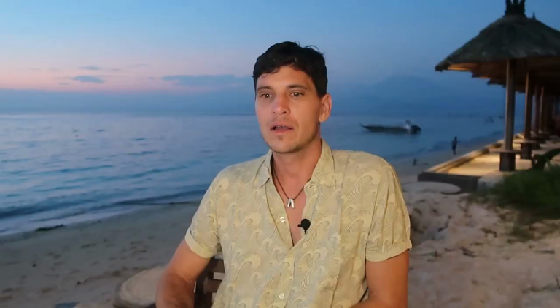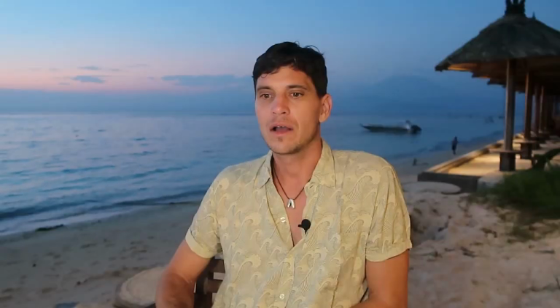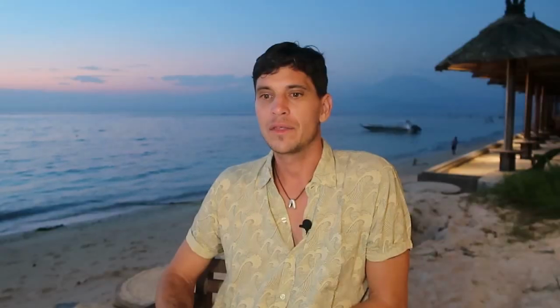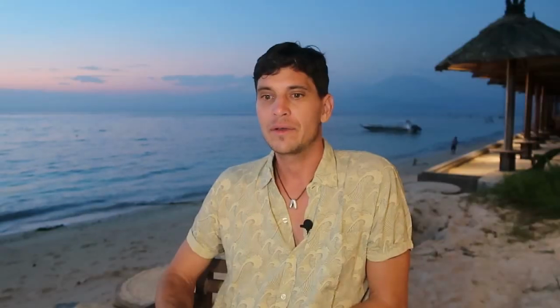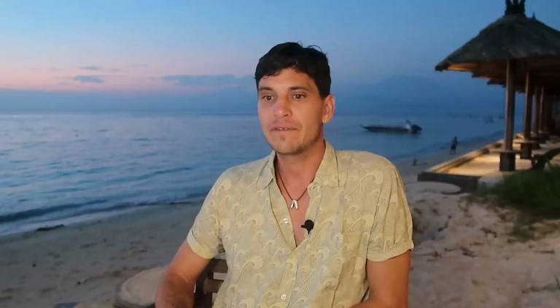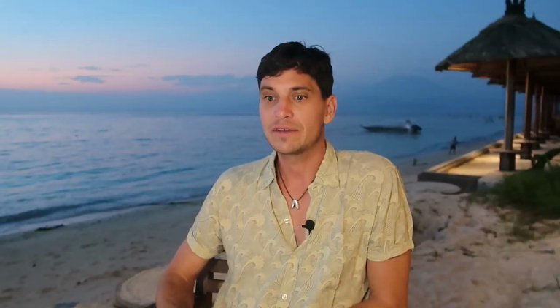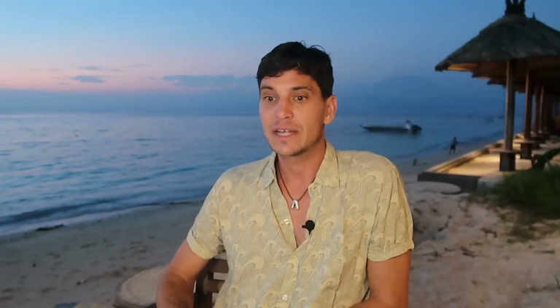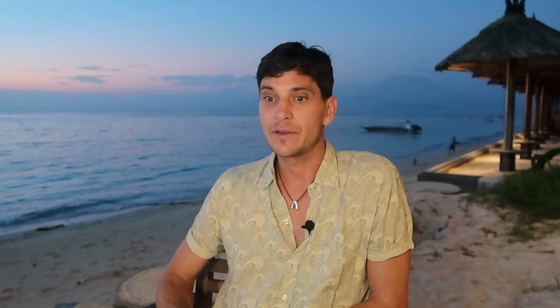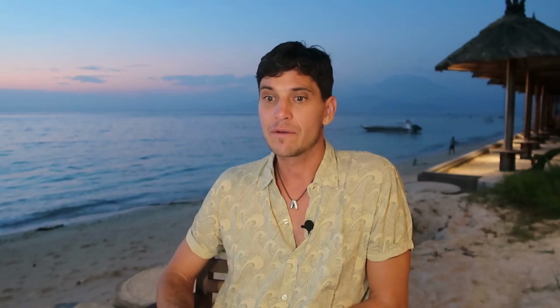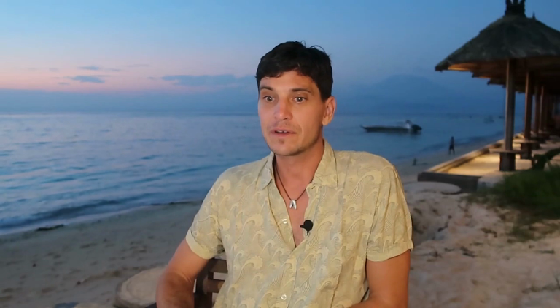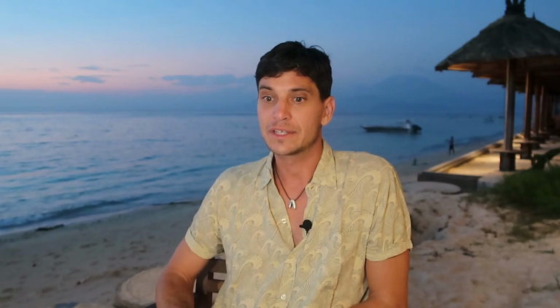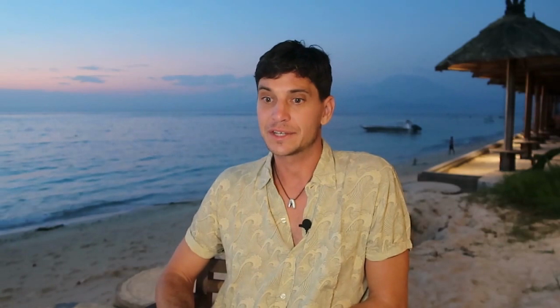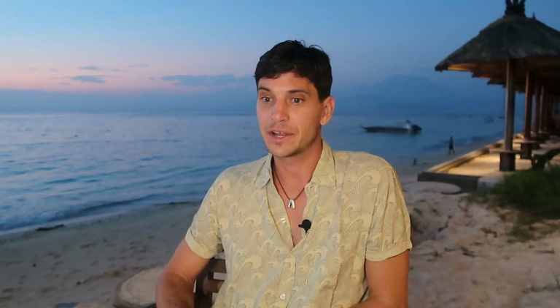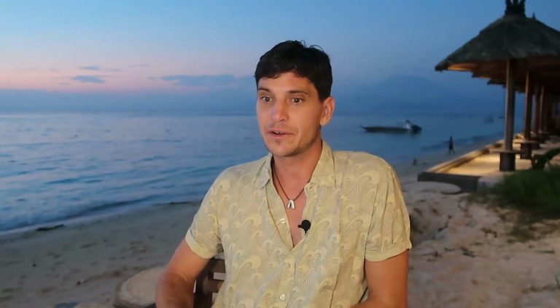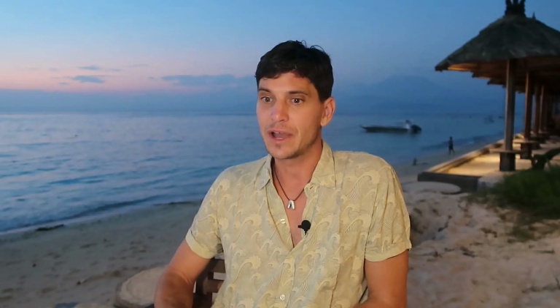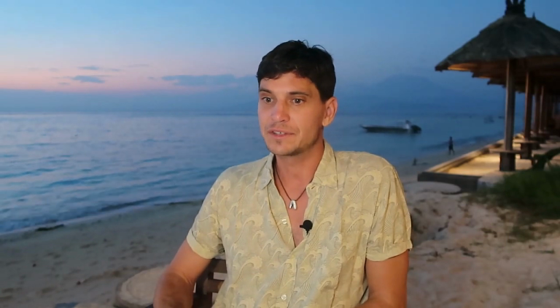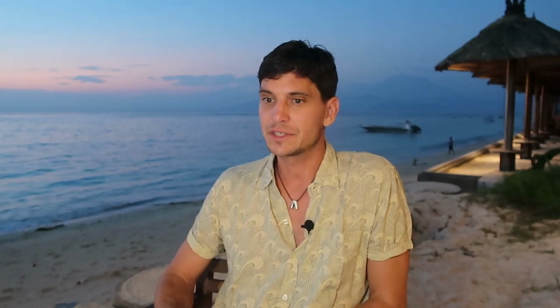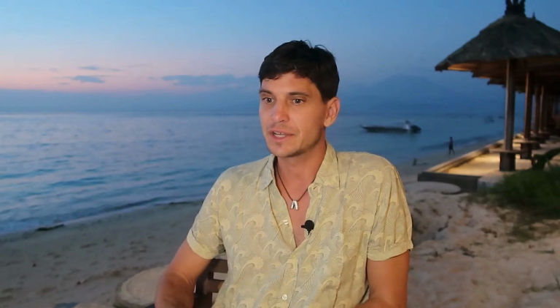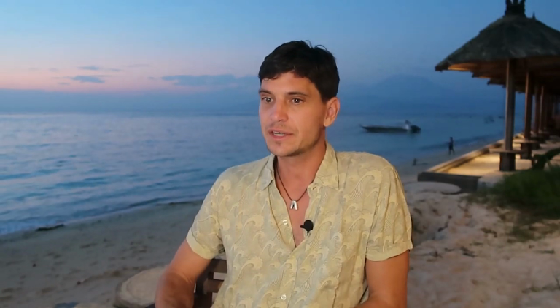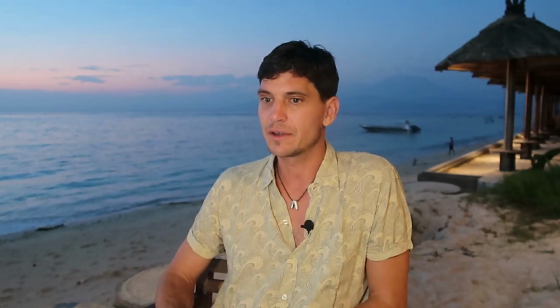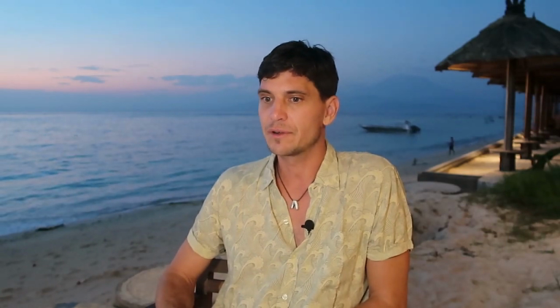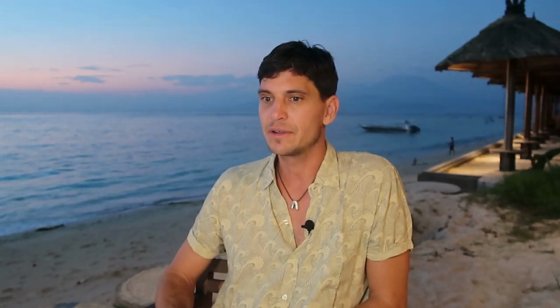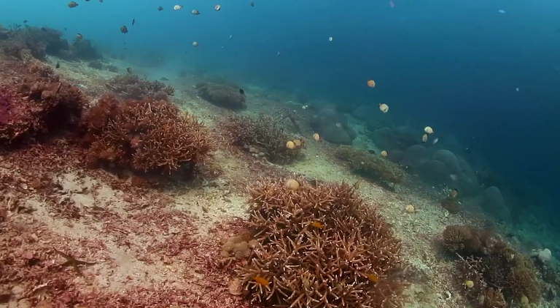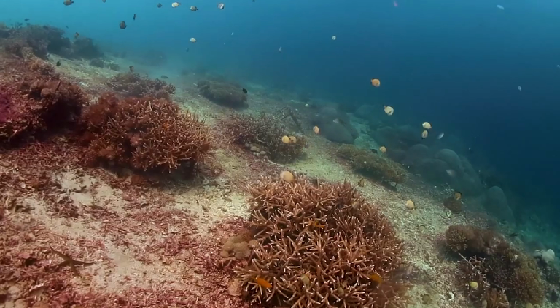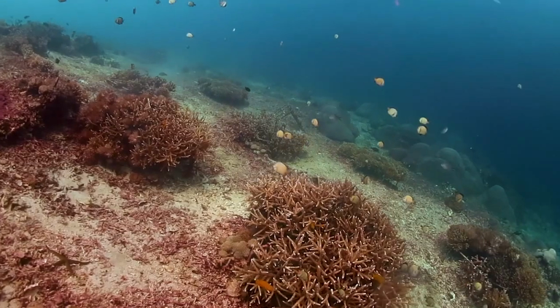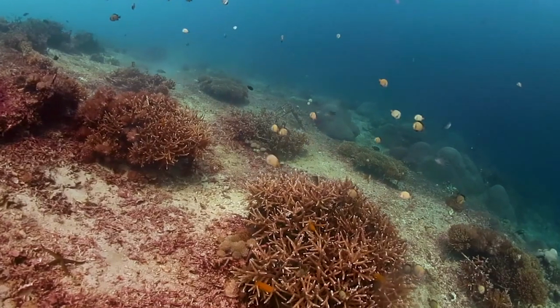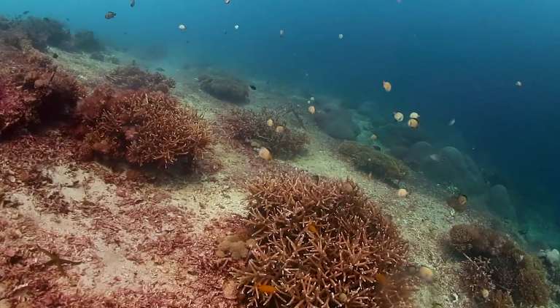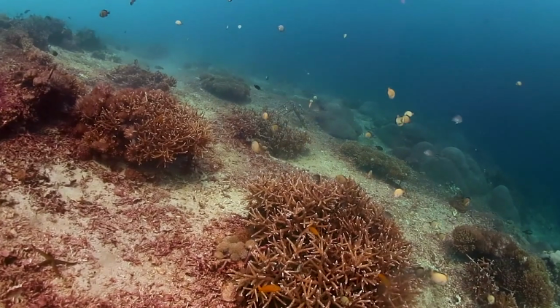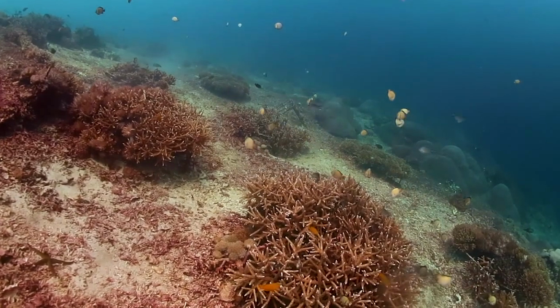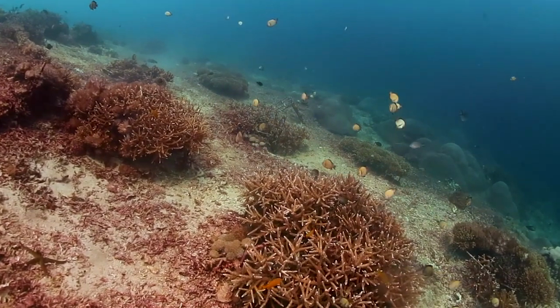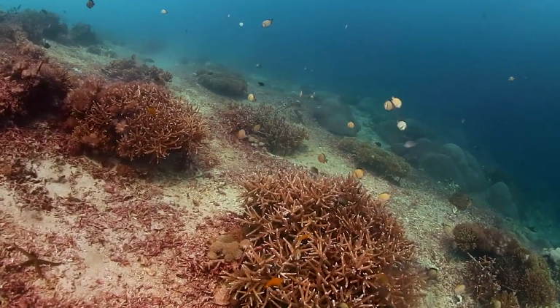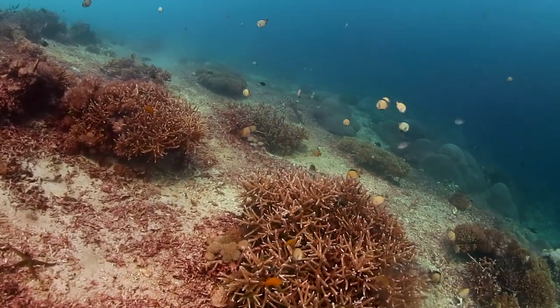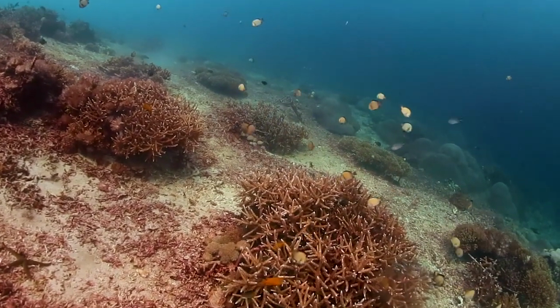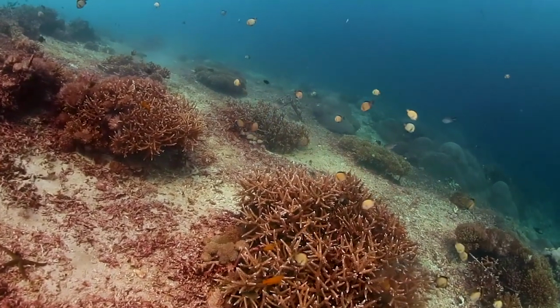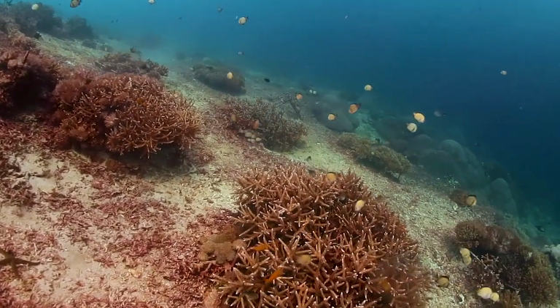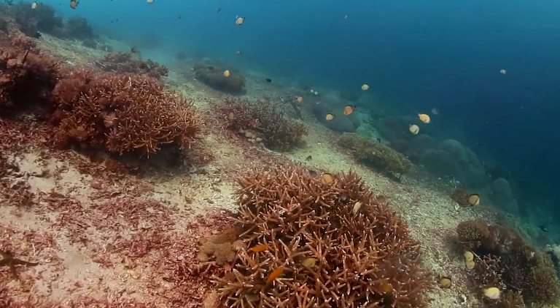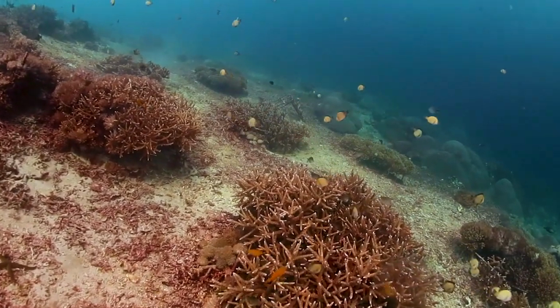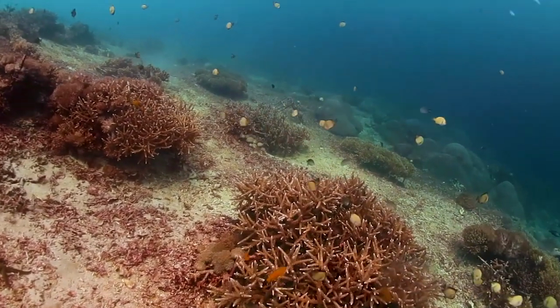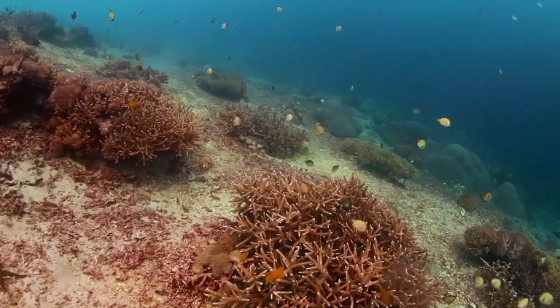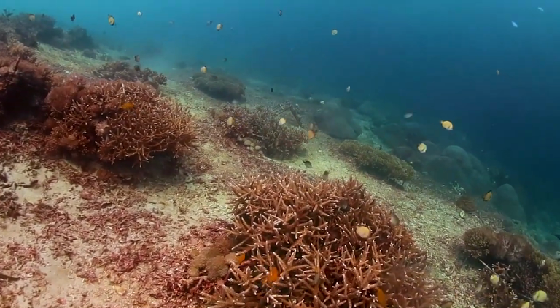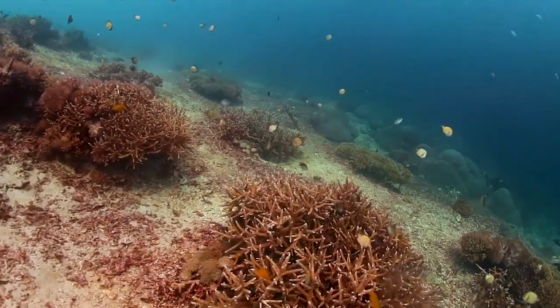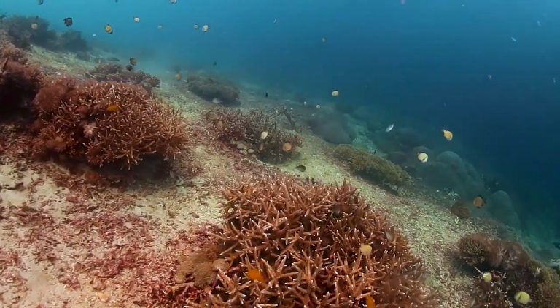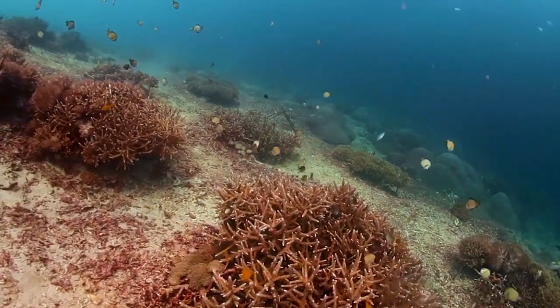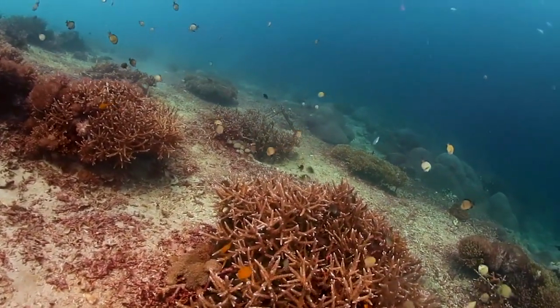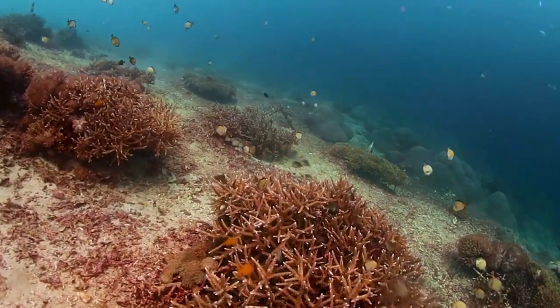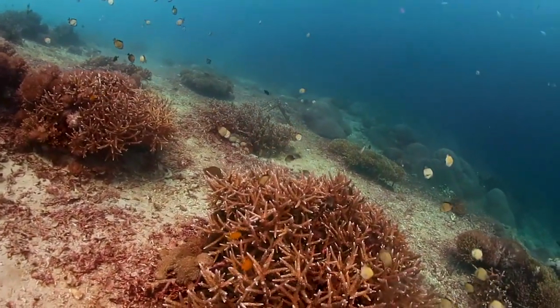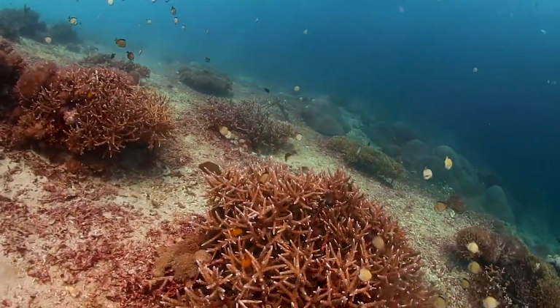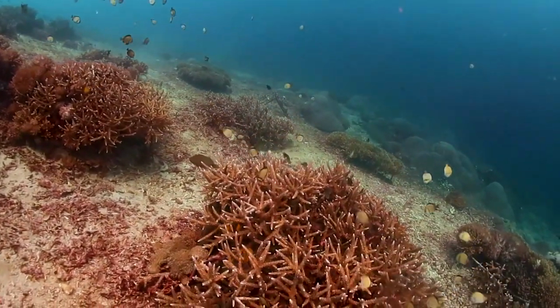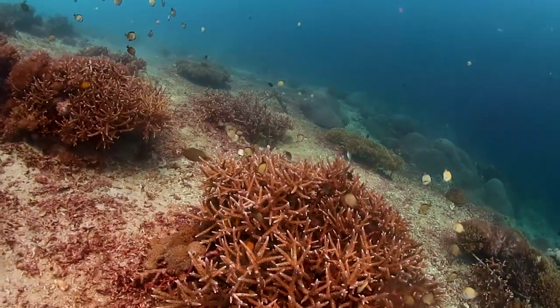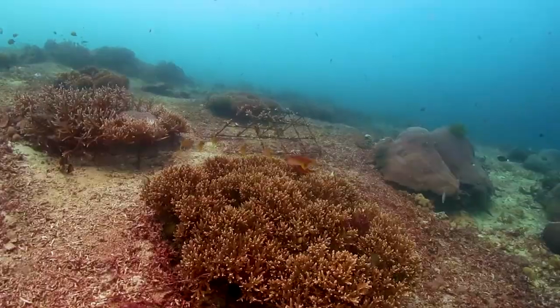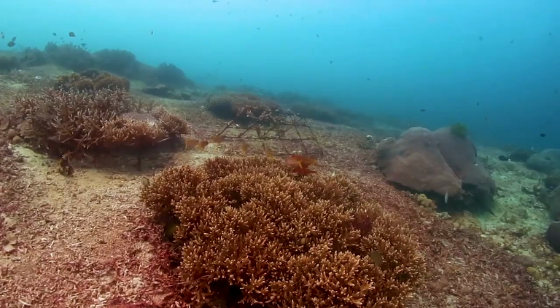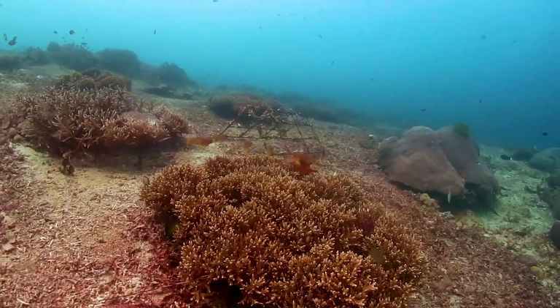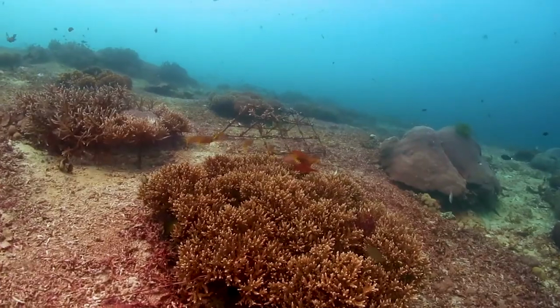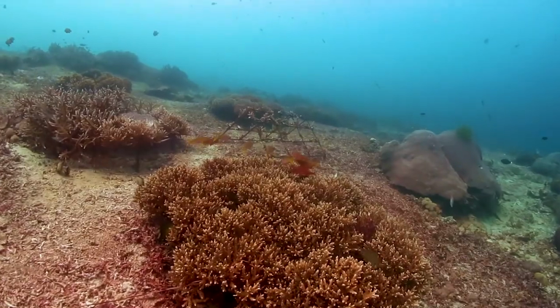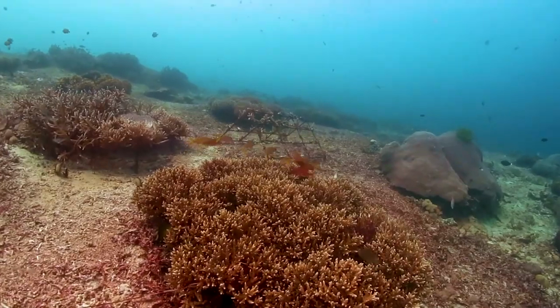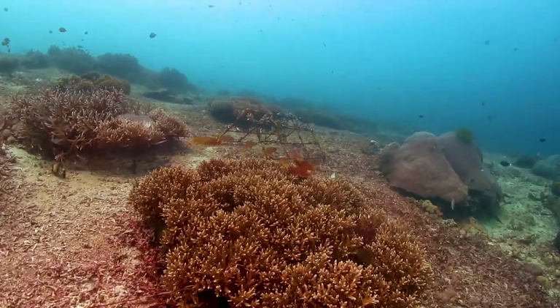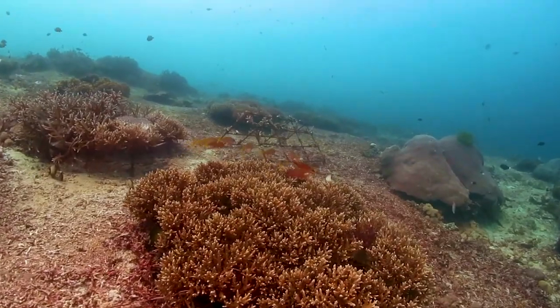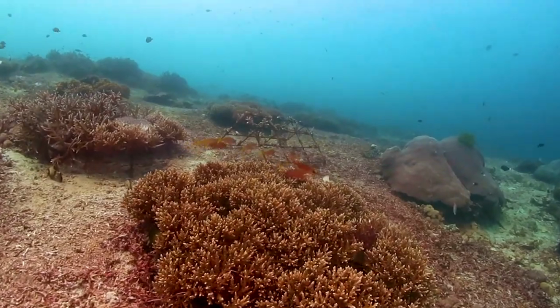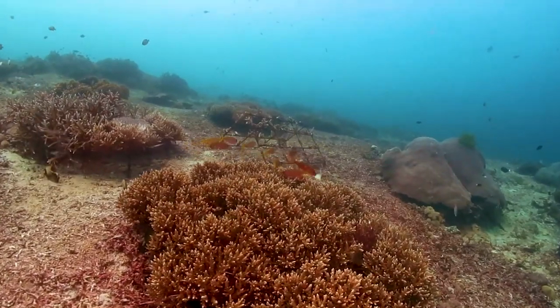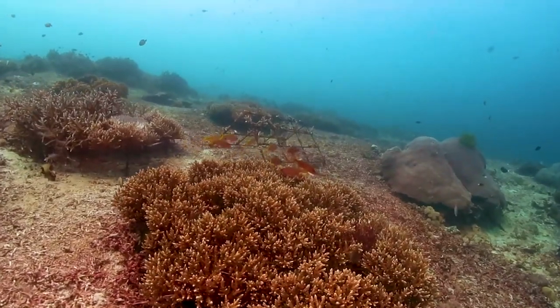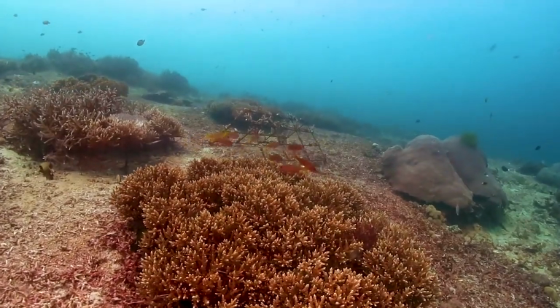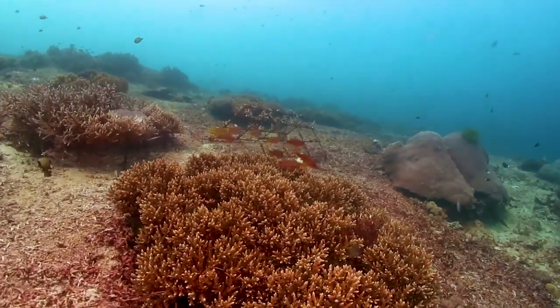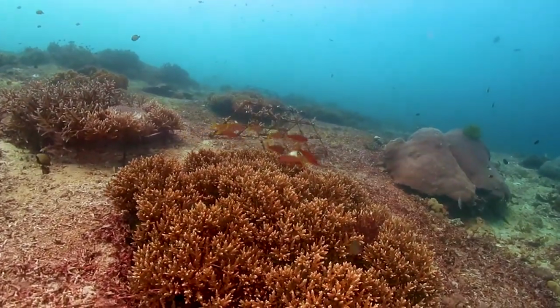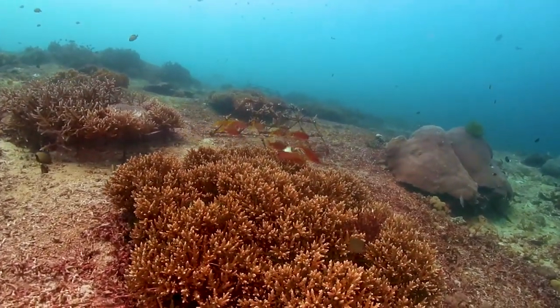Although I've now done over 600 dives at Central Reef, it's become one of my favourite places to dive in the marine park. But of course, I might be biased towards that.